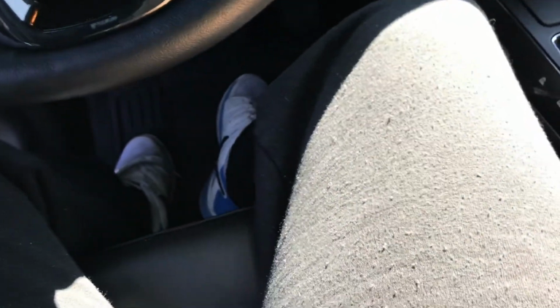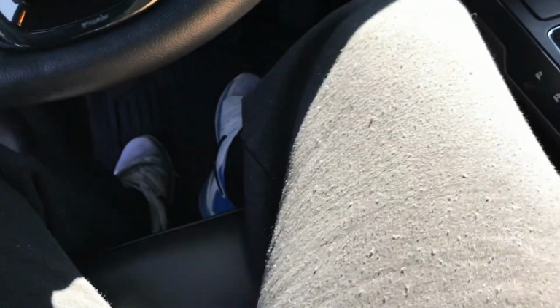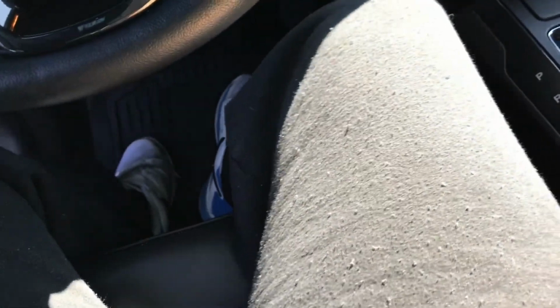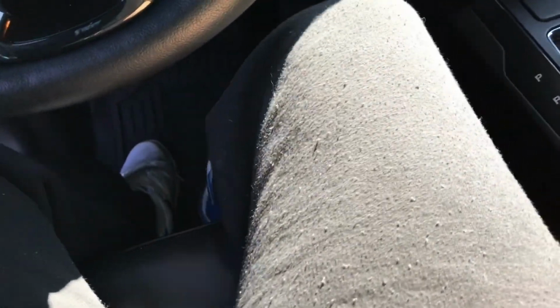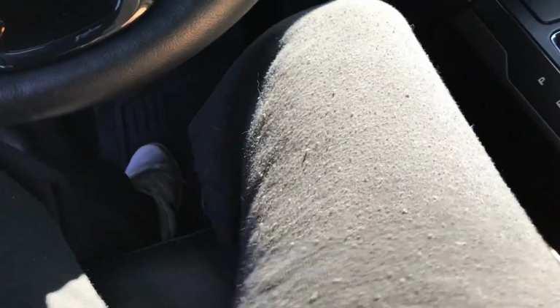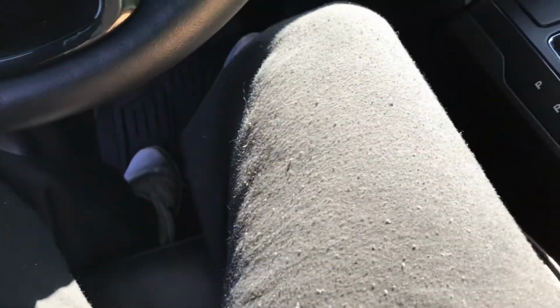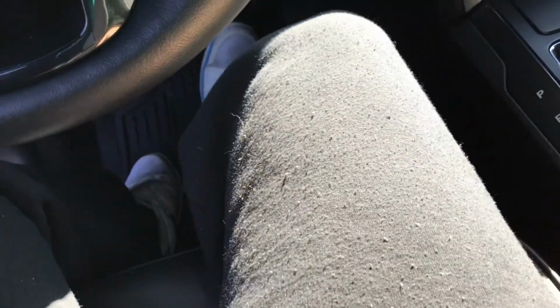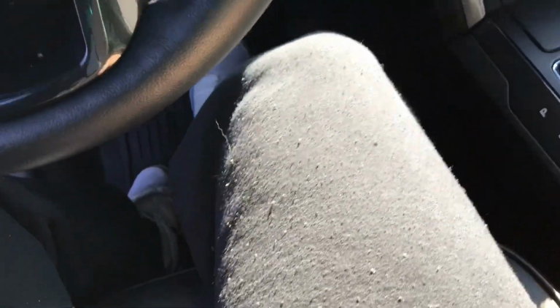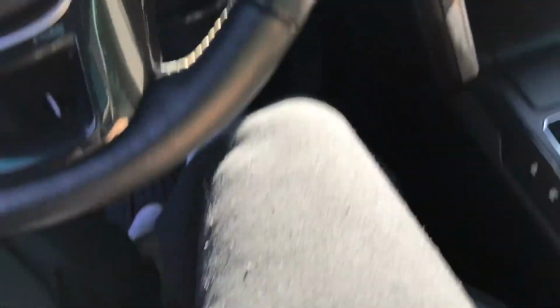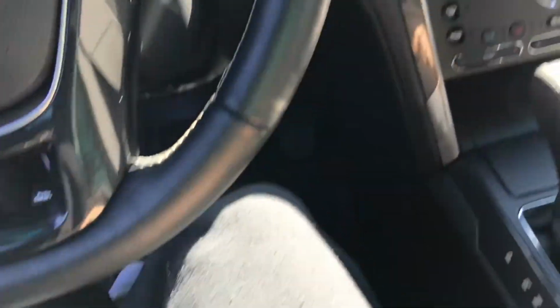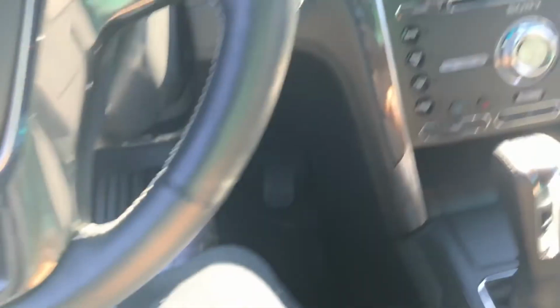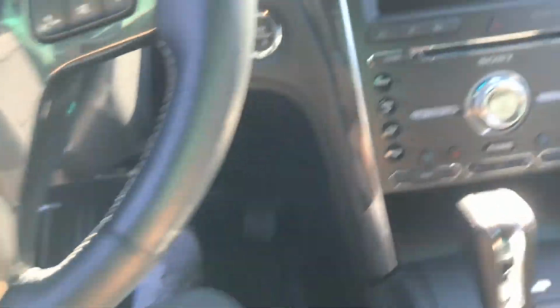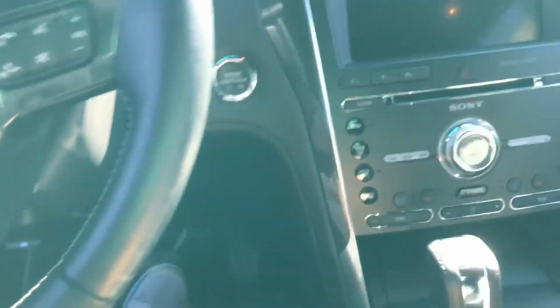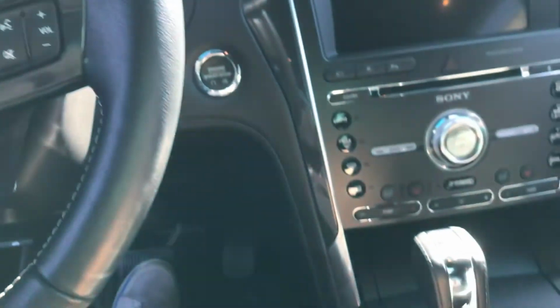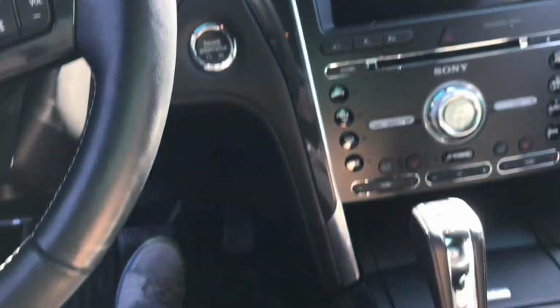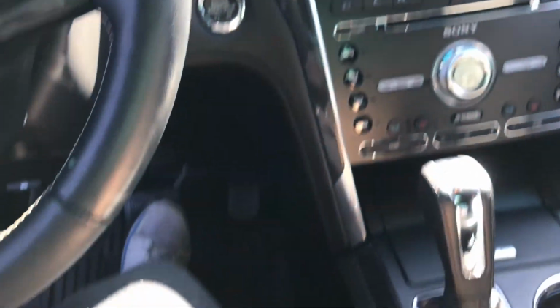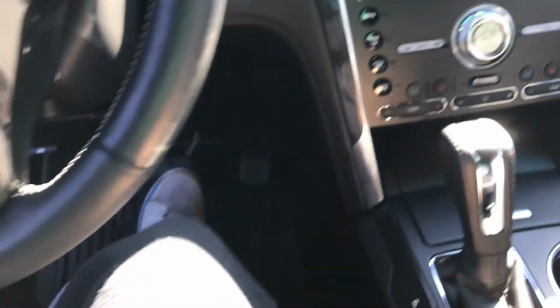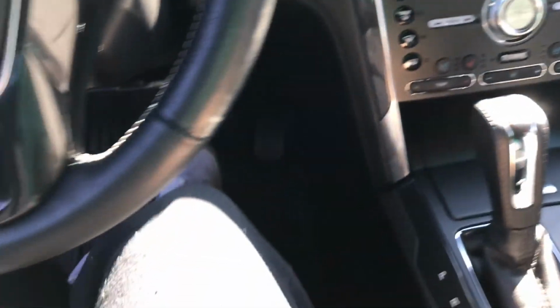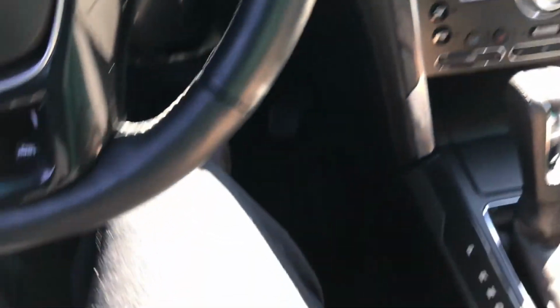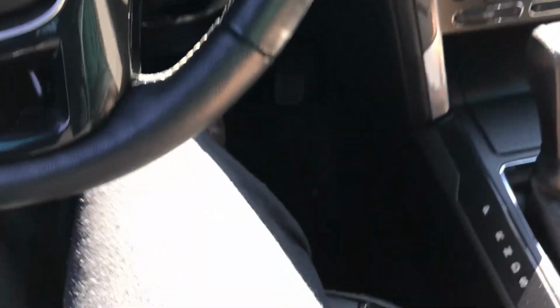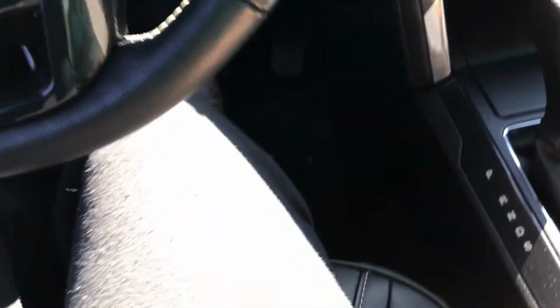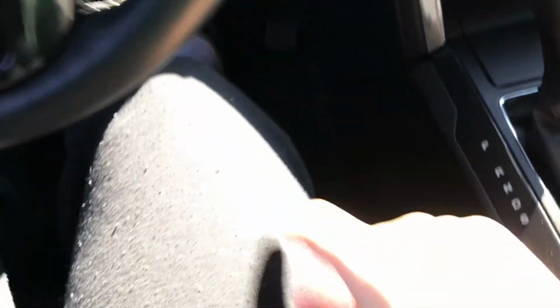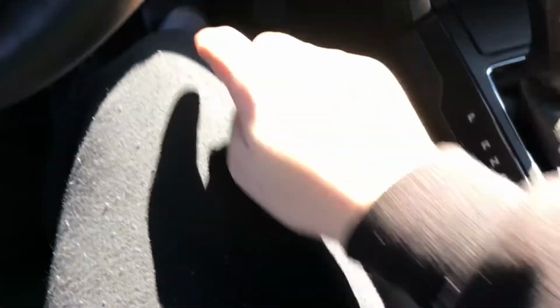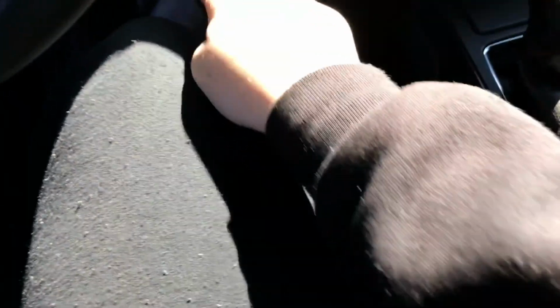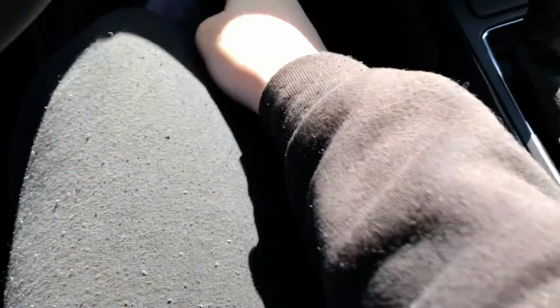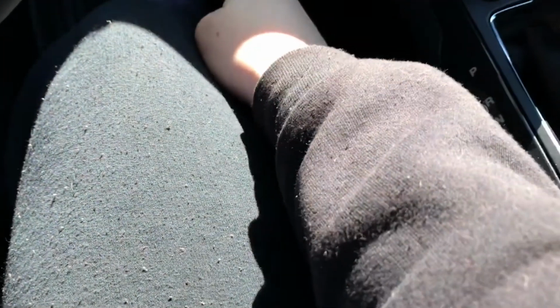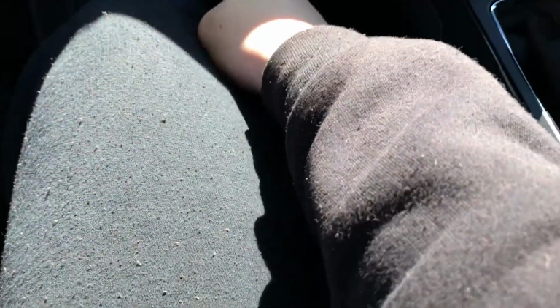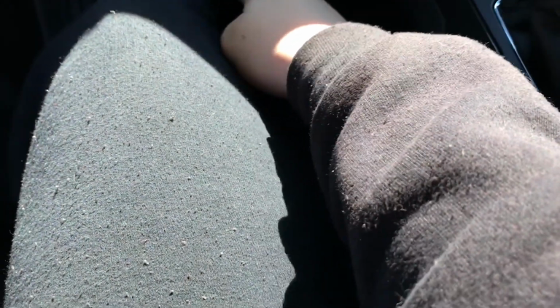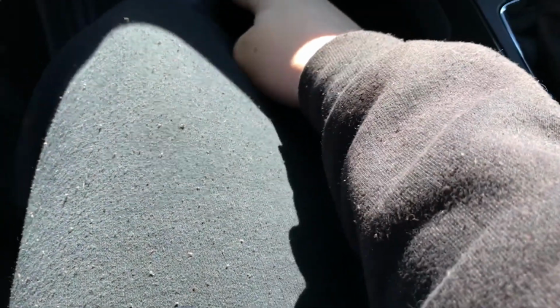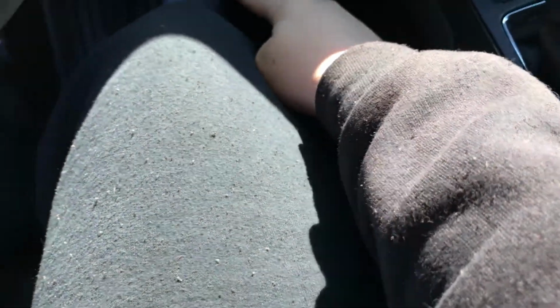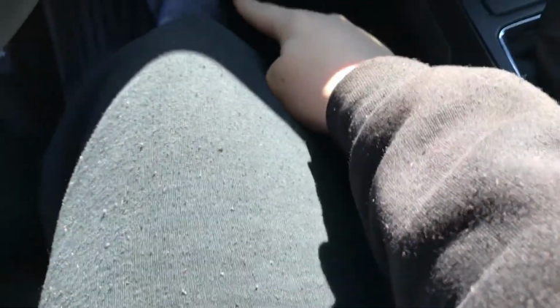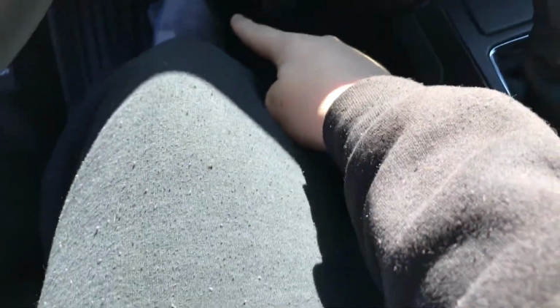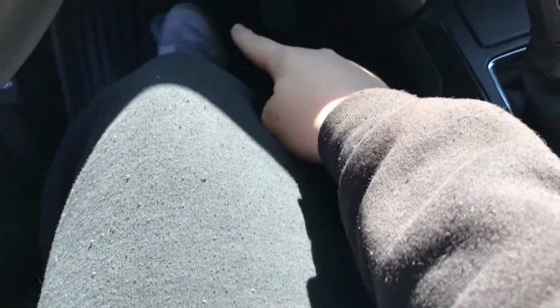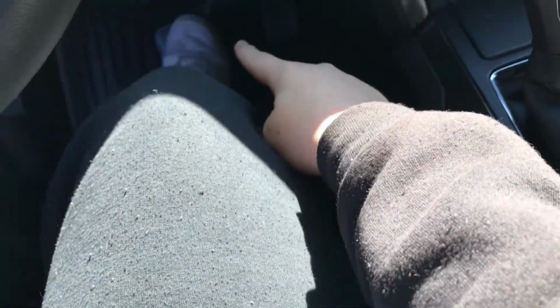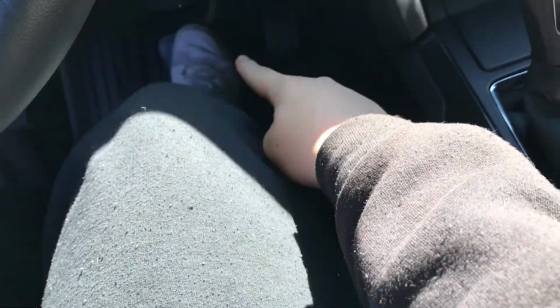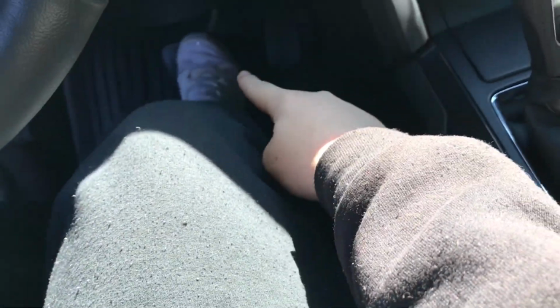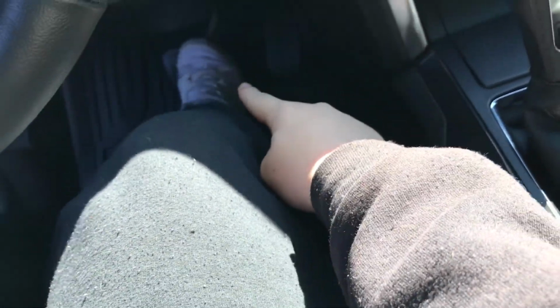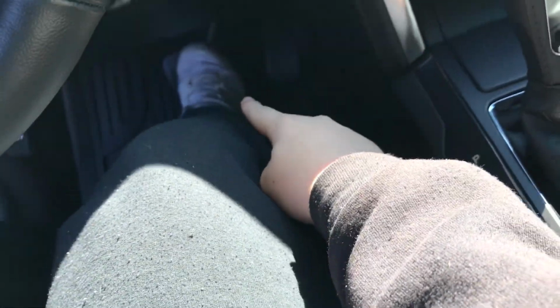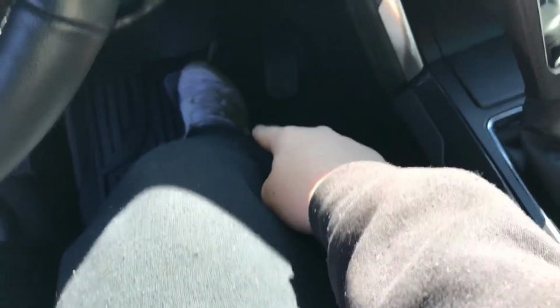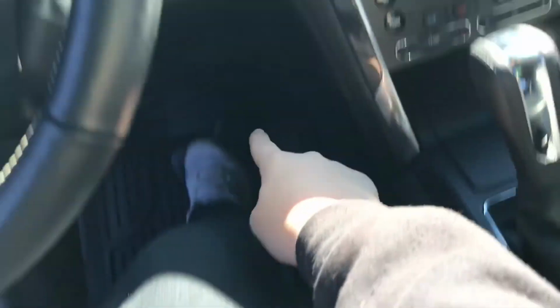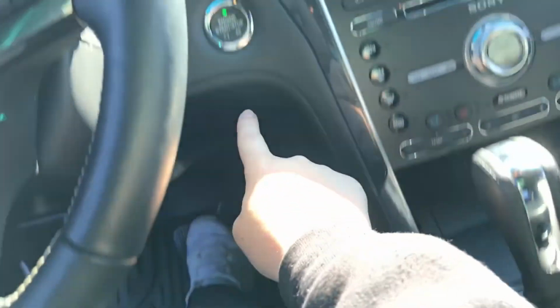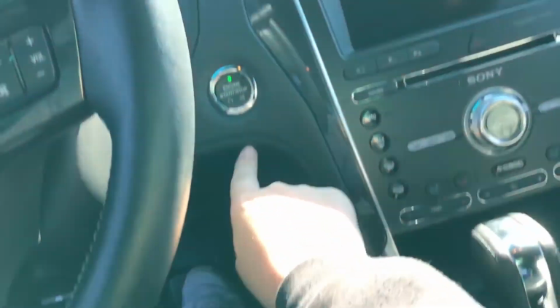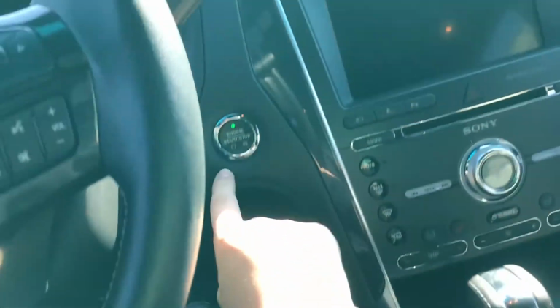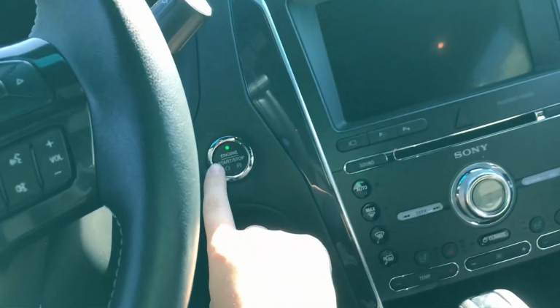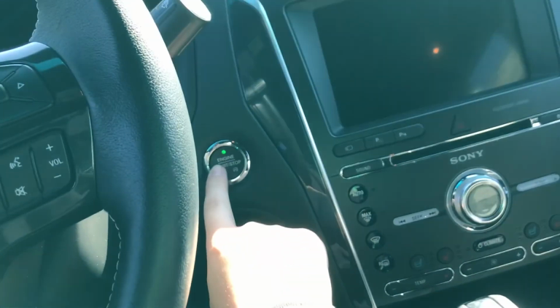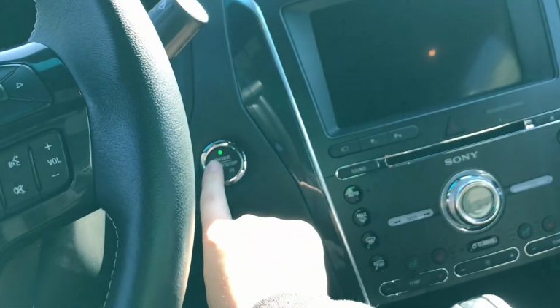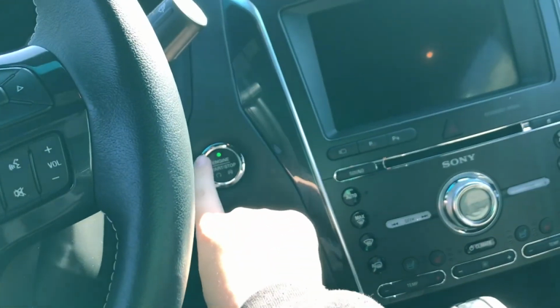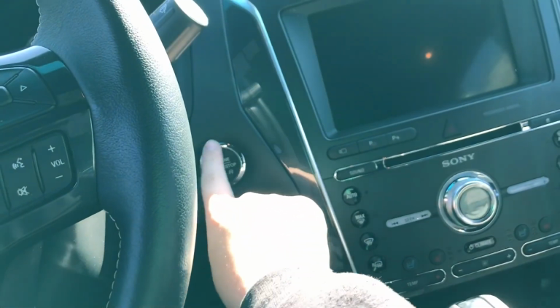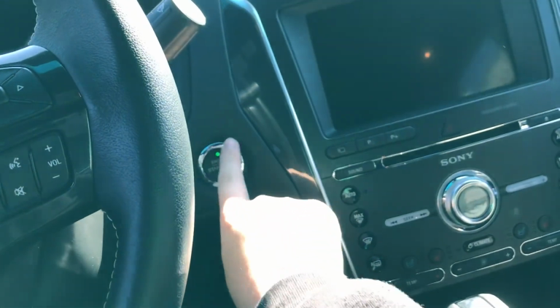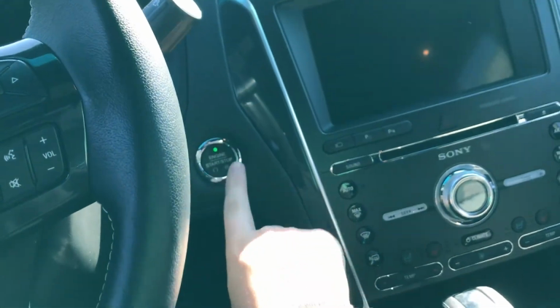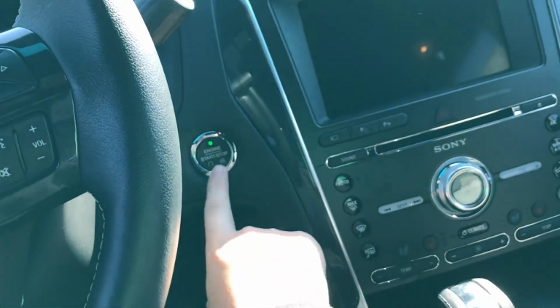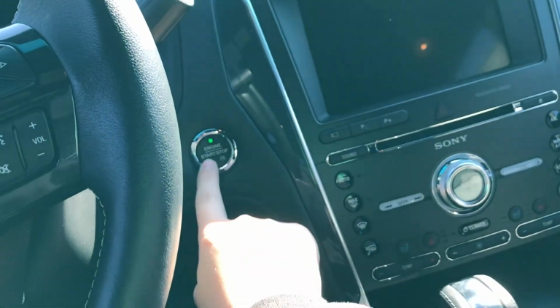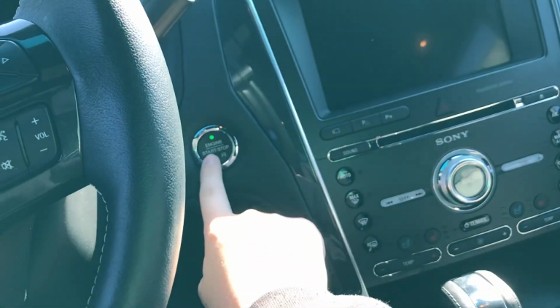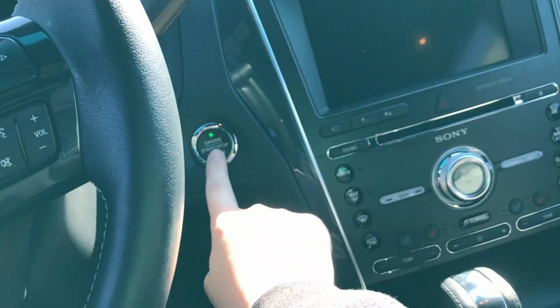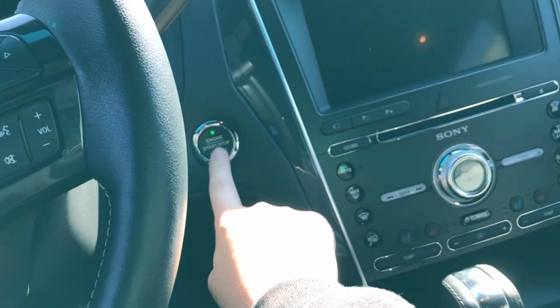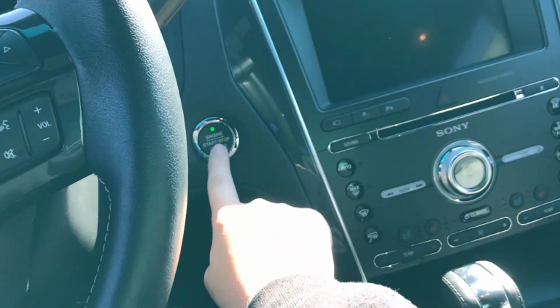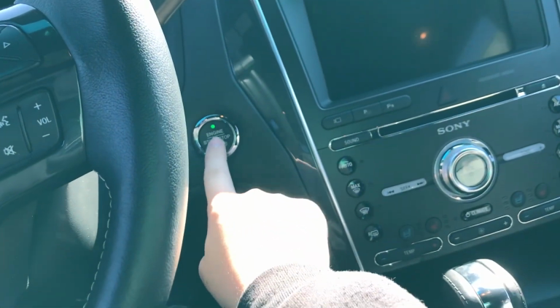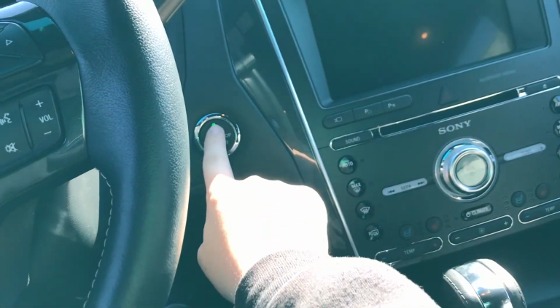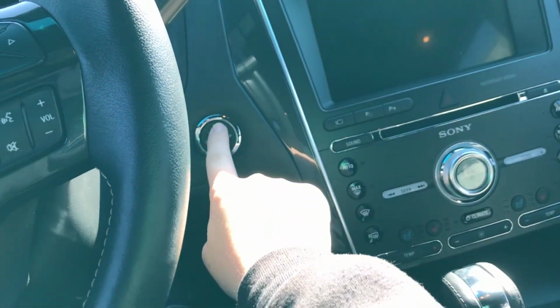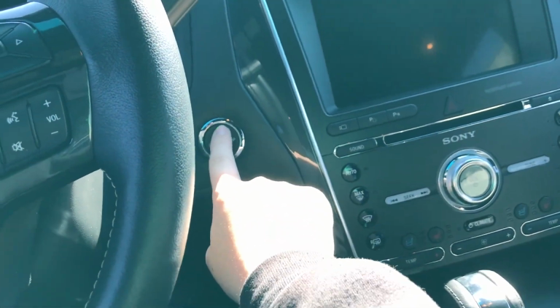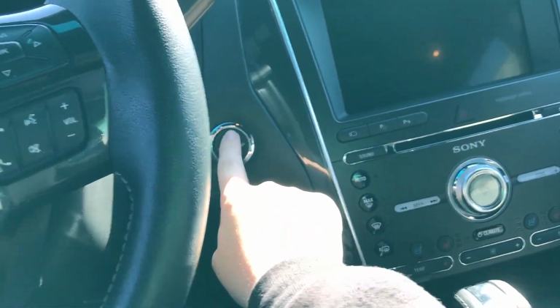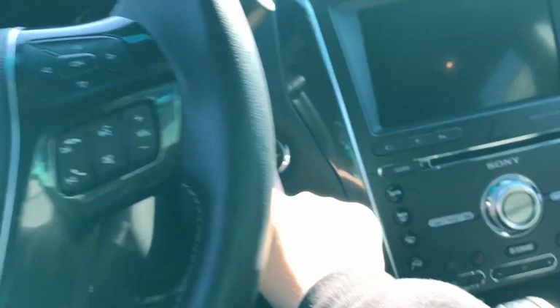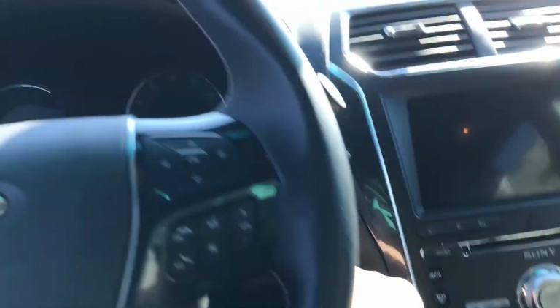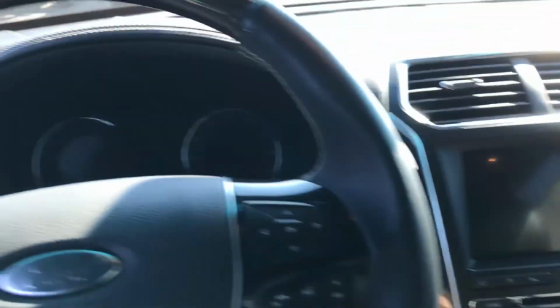Along with the smart key access system, you have a push button ignition. Put your foot on the brake and press this chrome outlined button with the green dot.